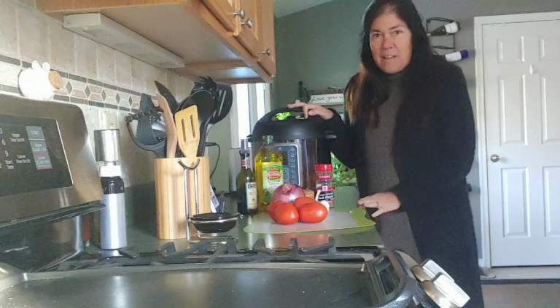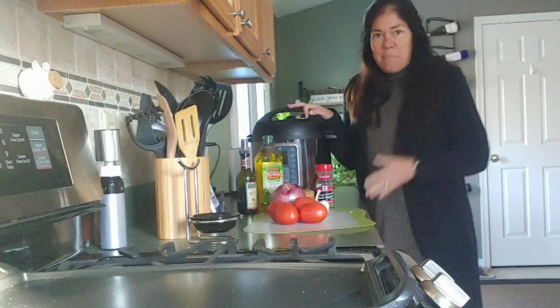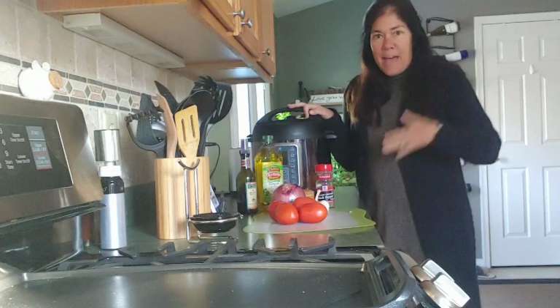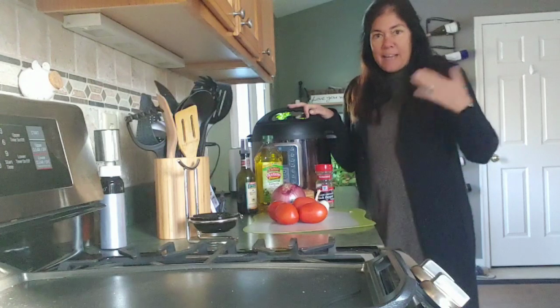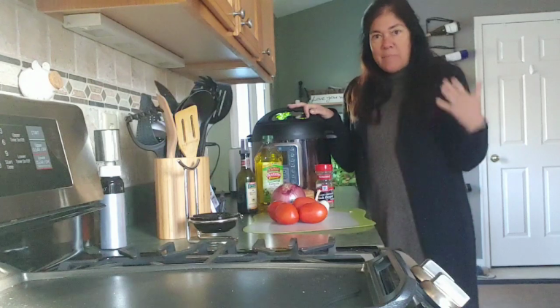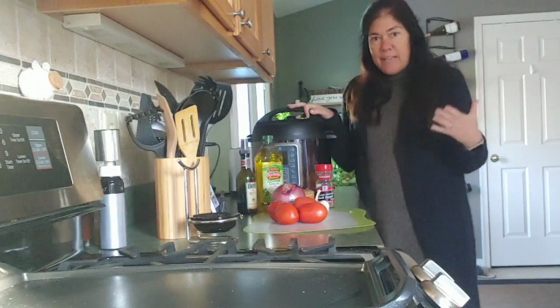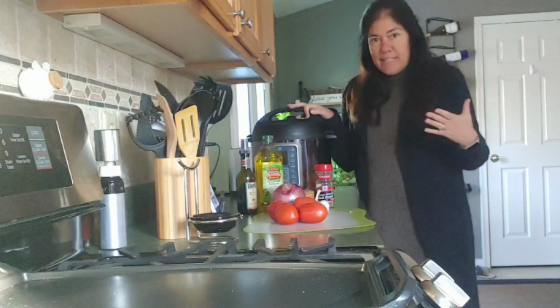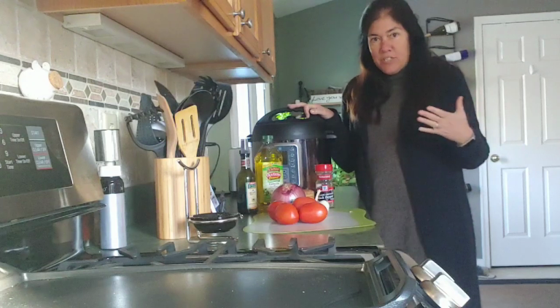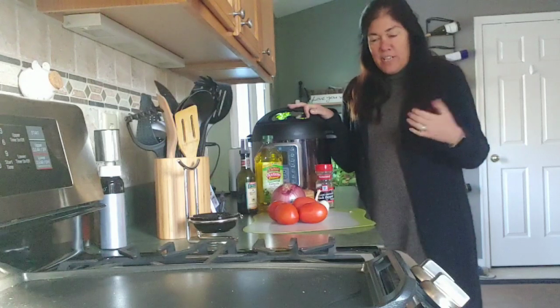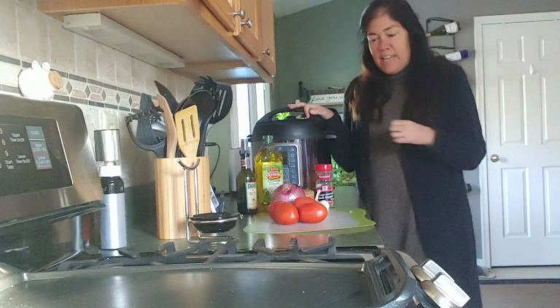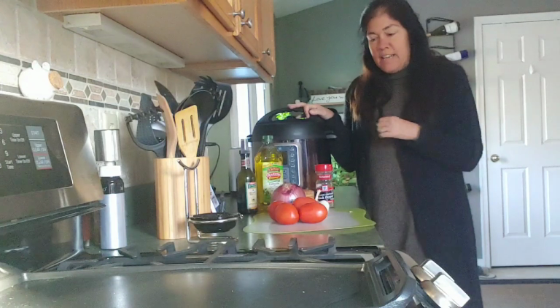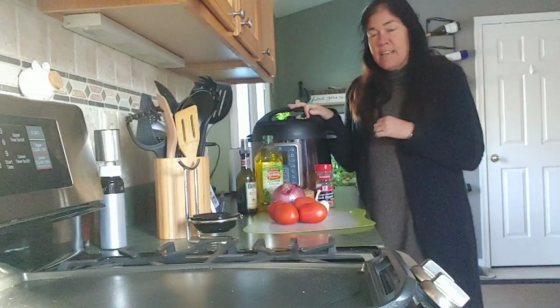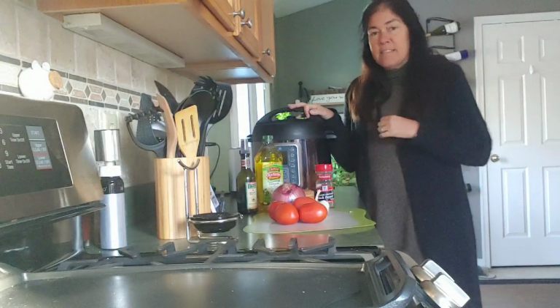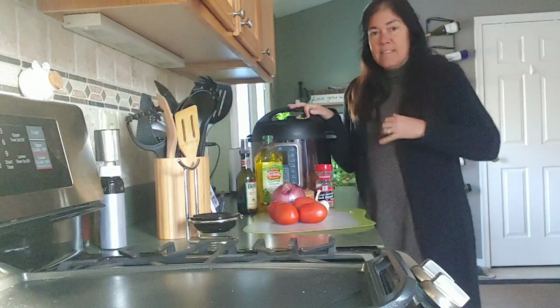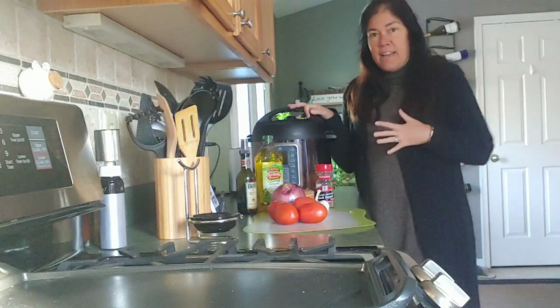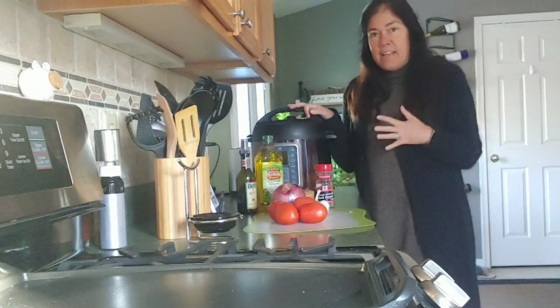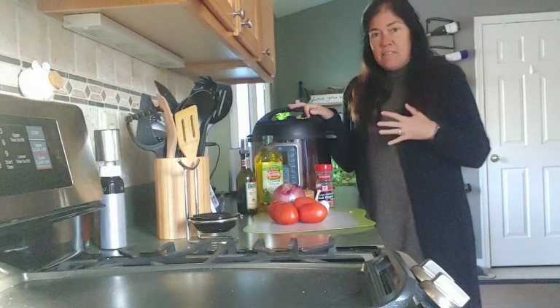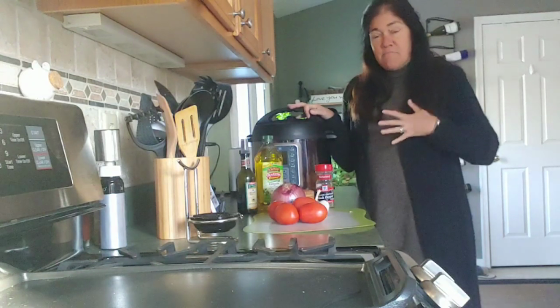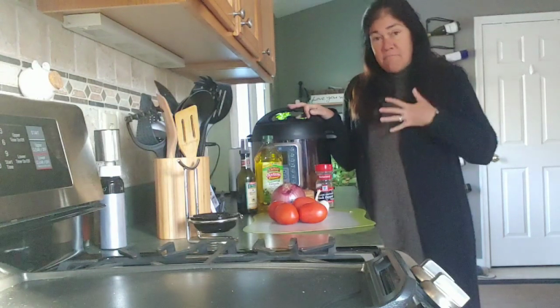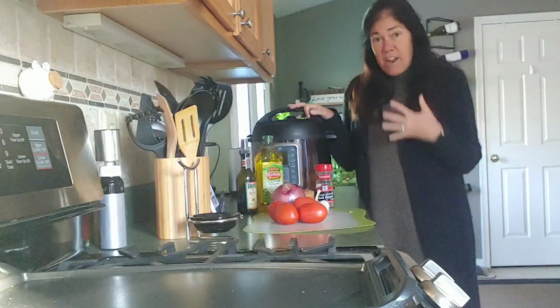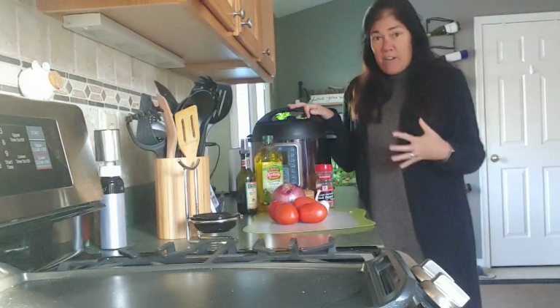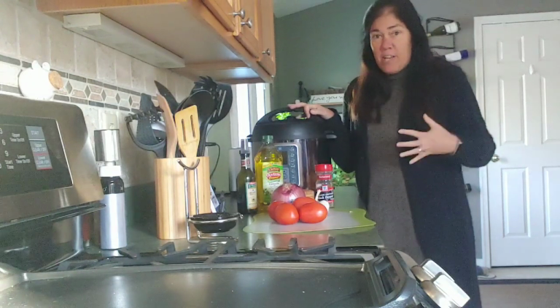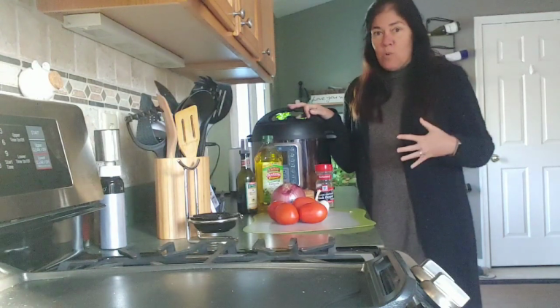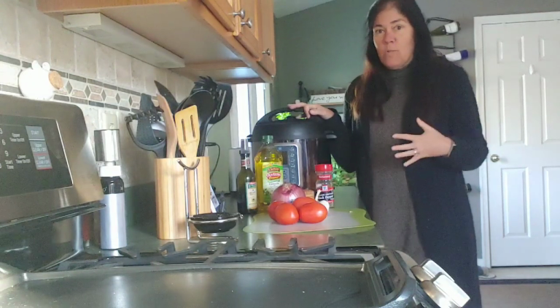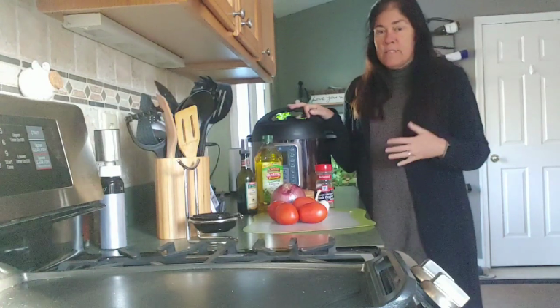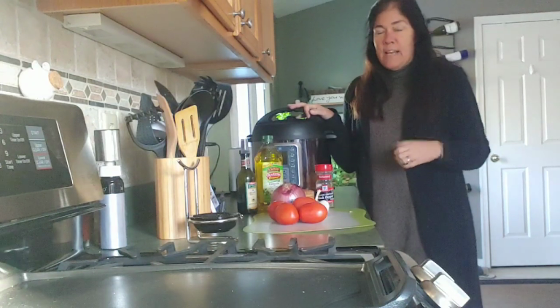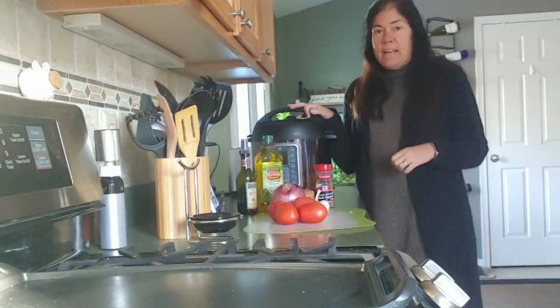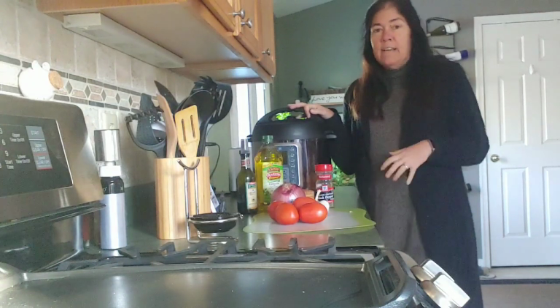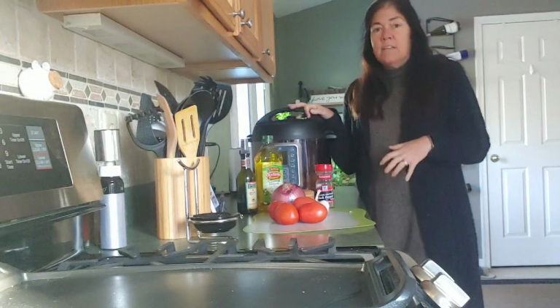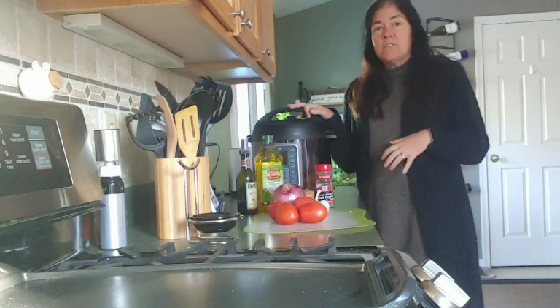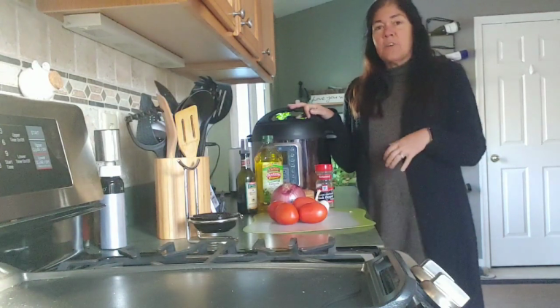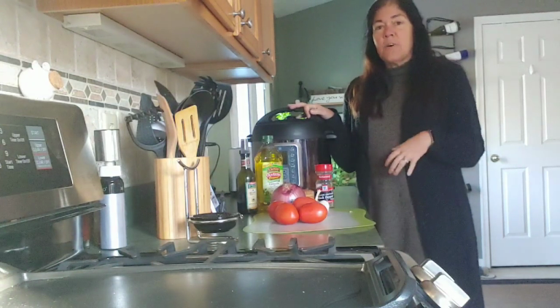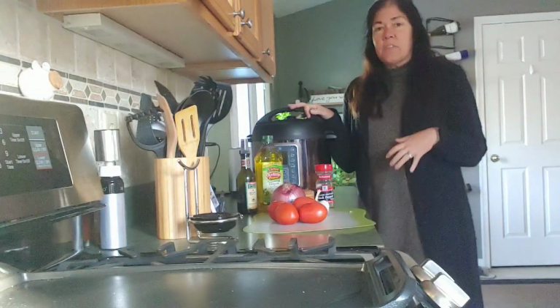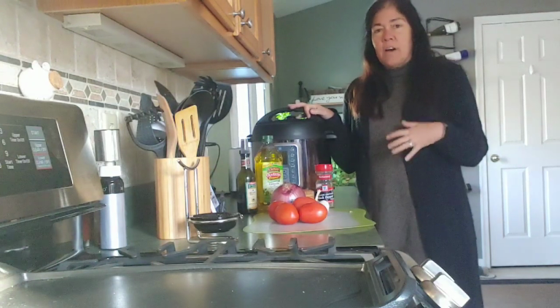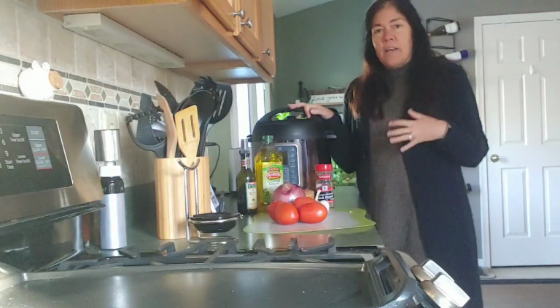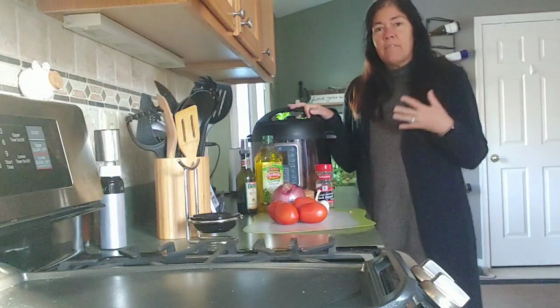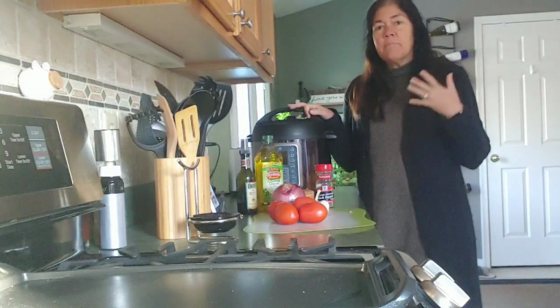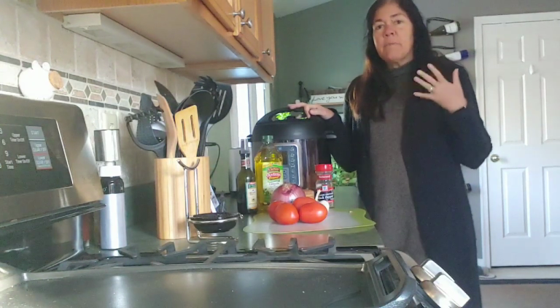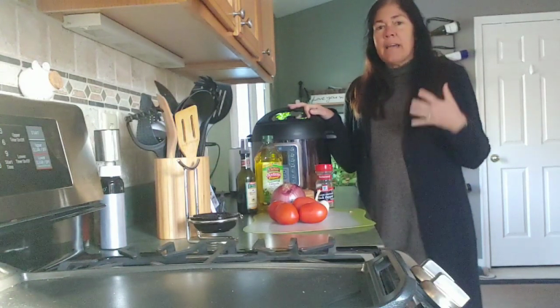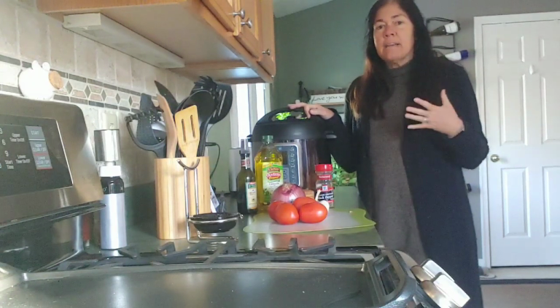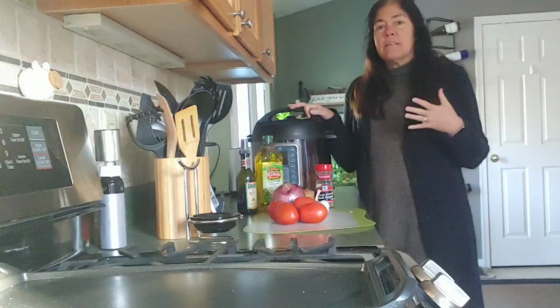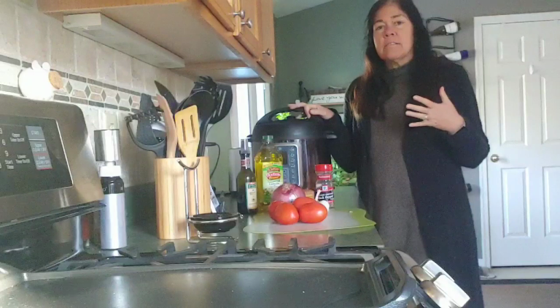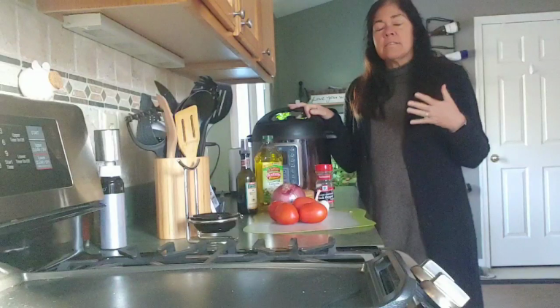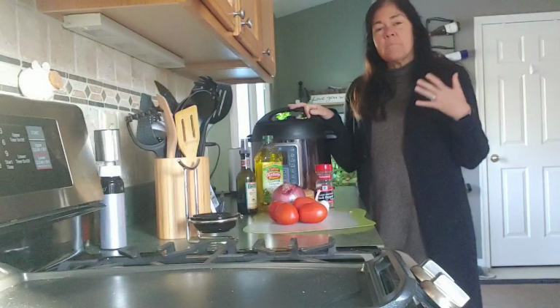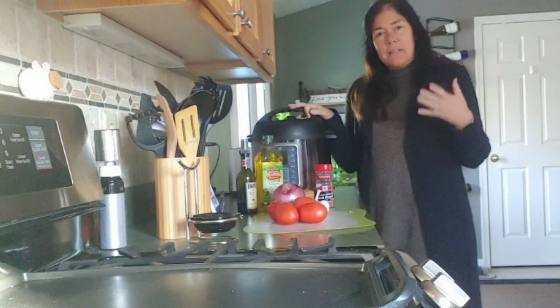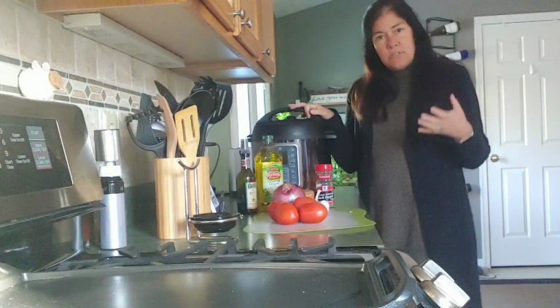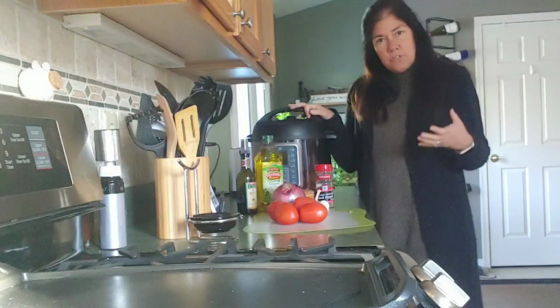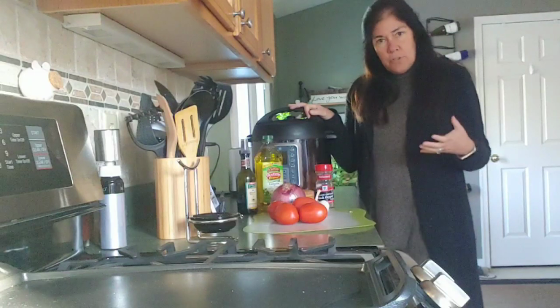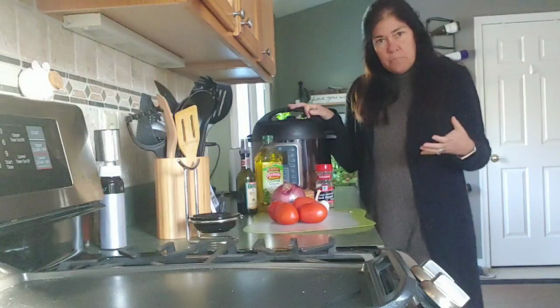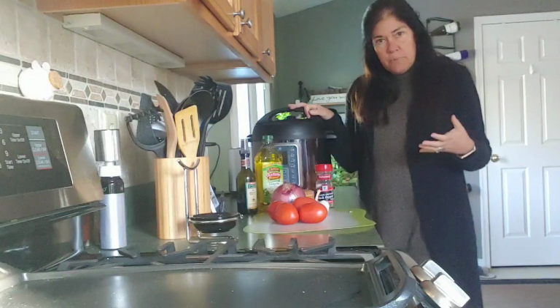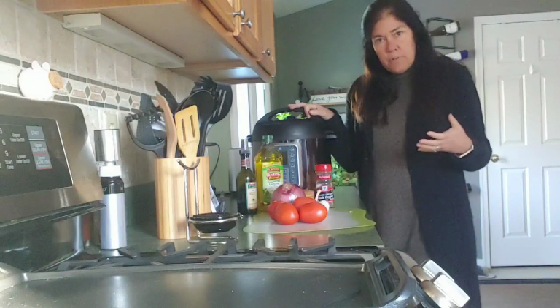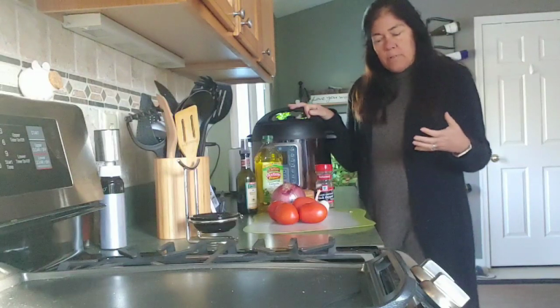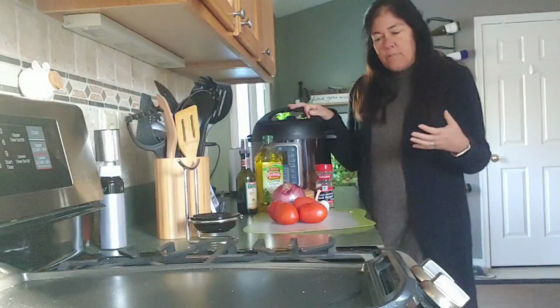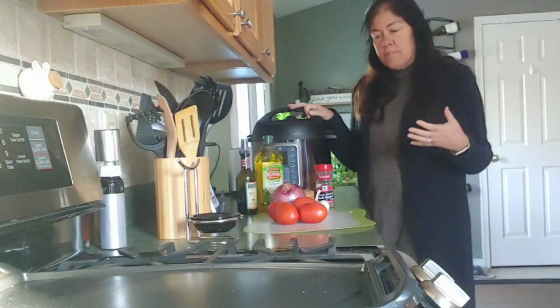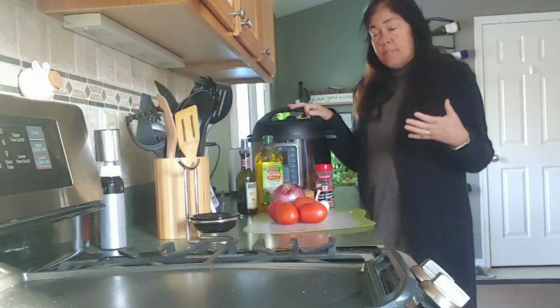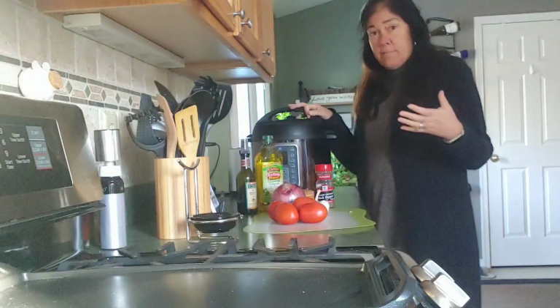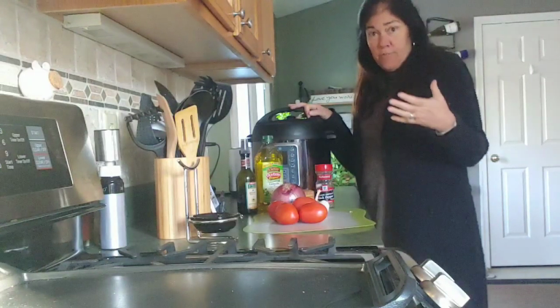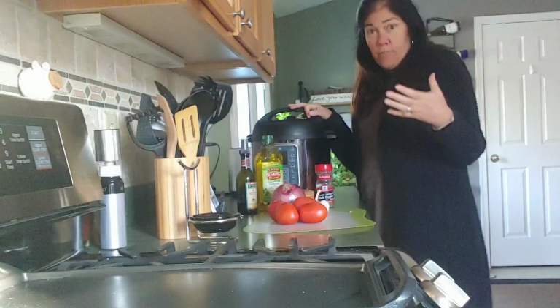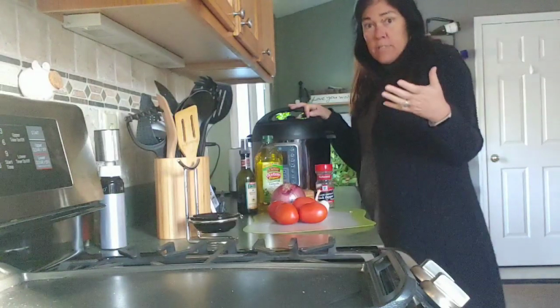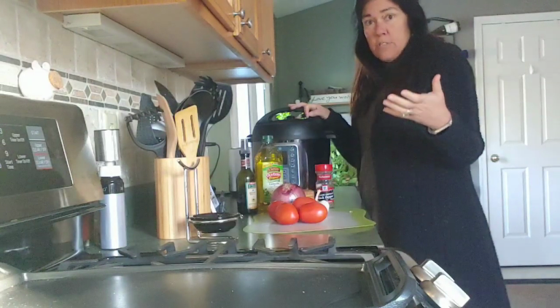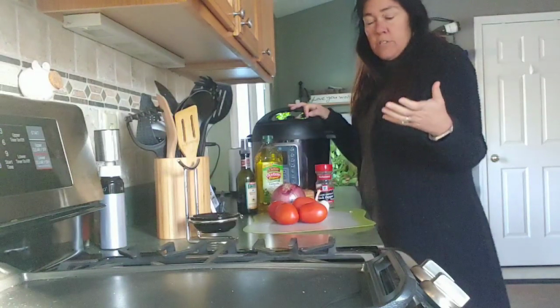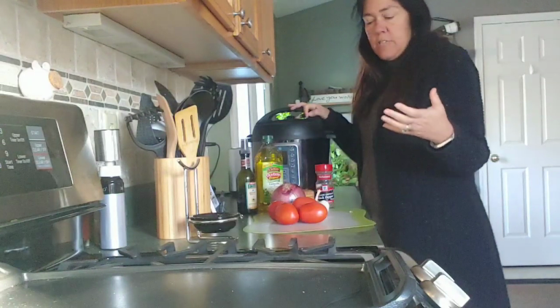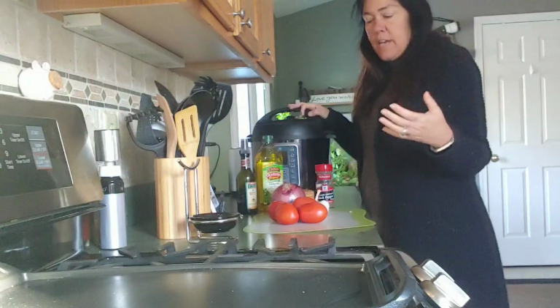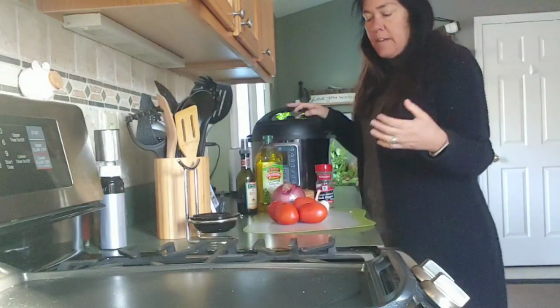I'm back in my kitchen again and today it's a very cold day, so I thought I would make tomato soup for dinner tonight.